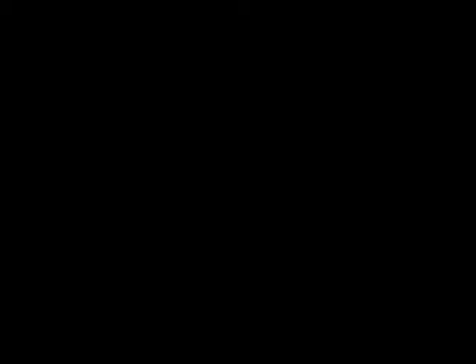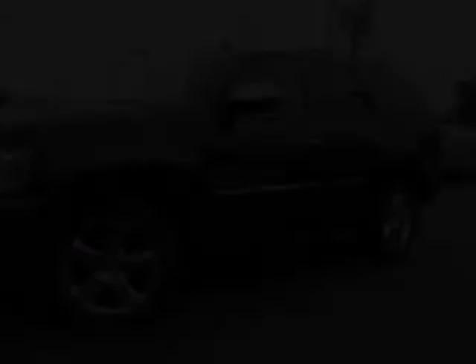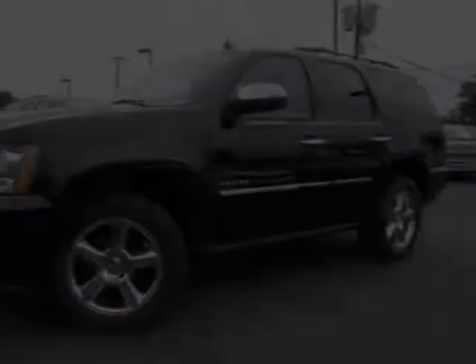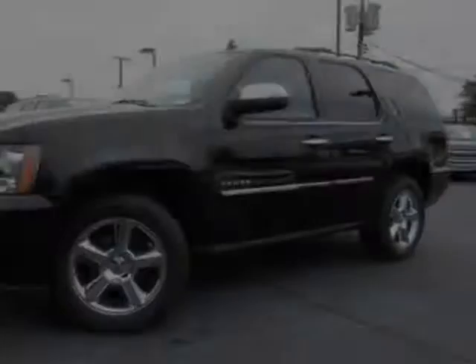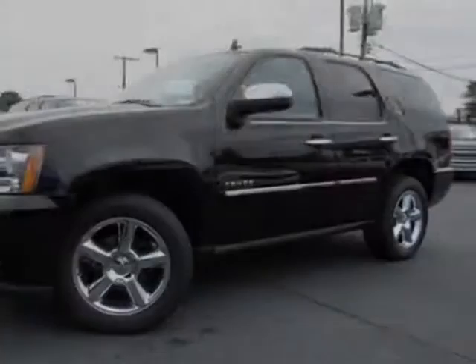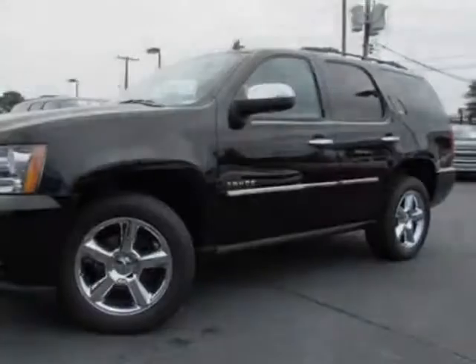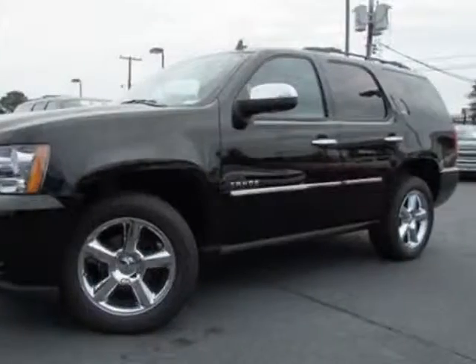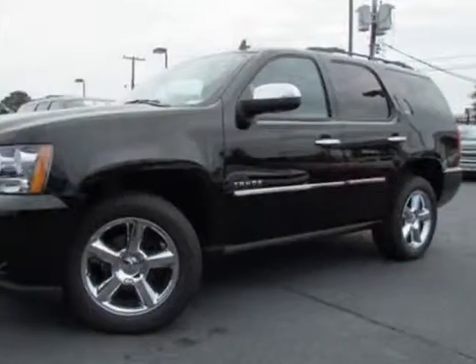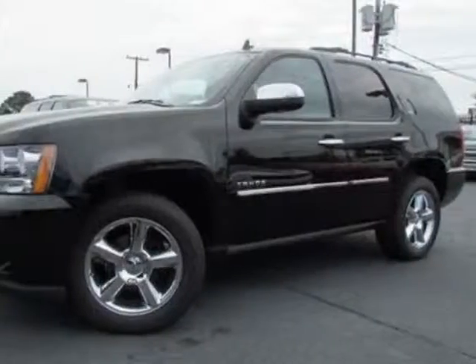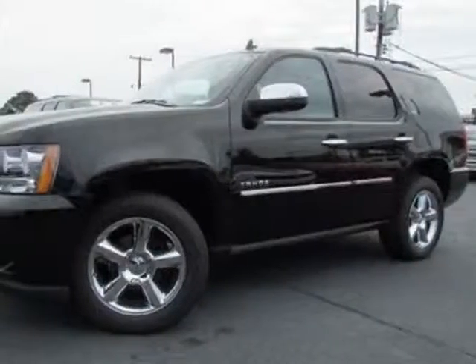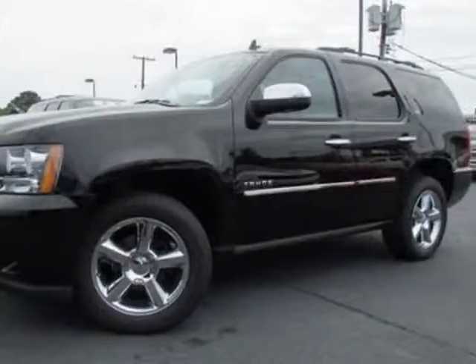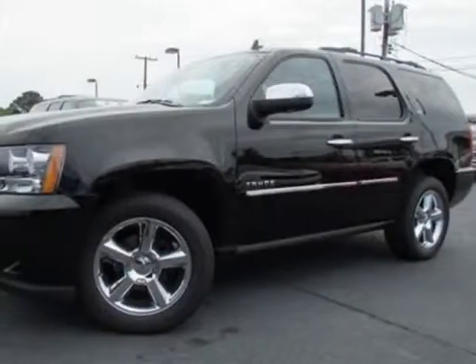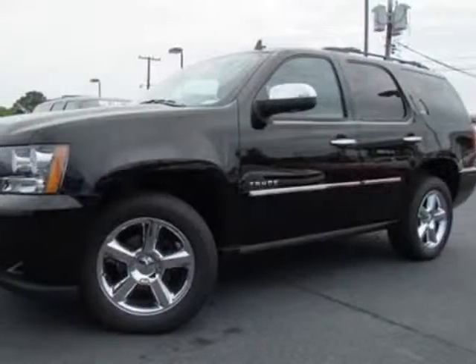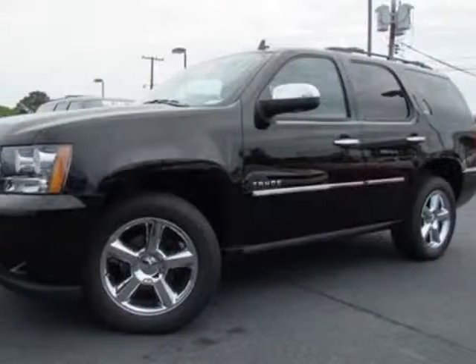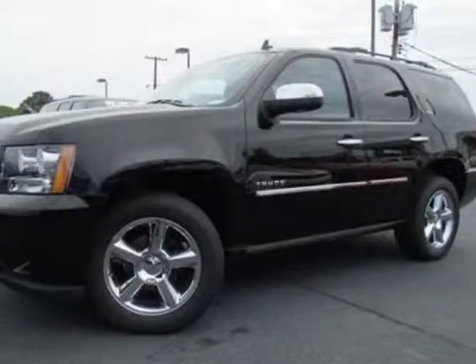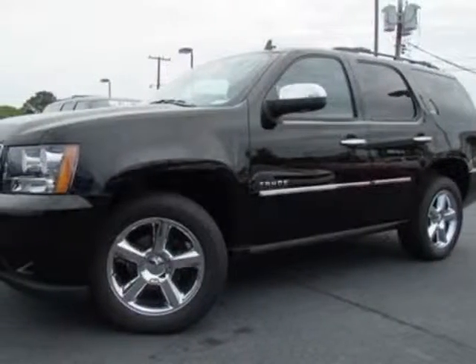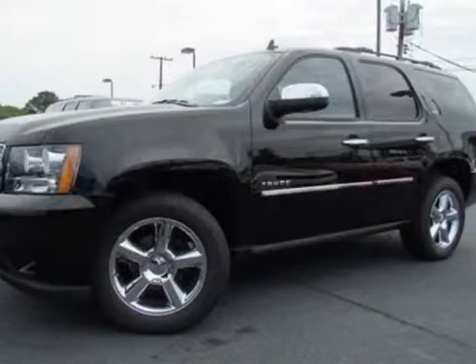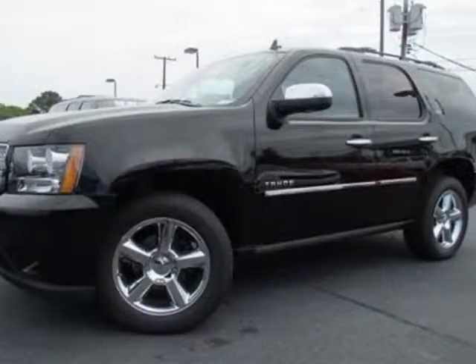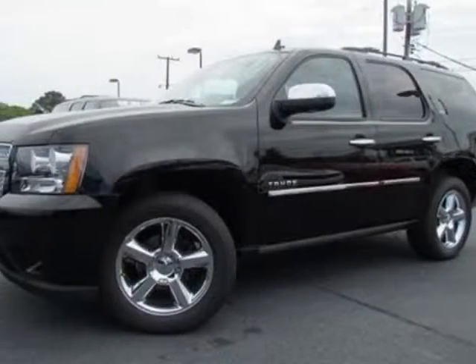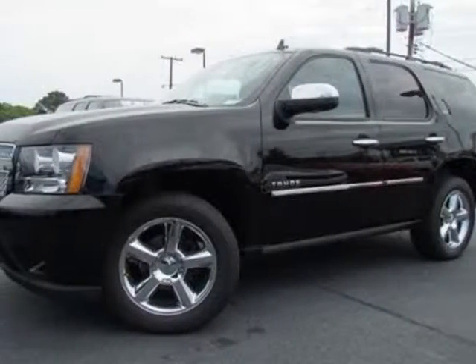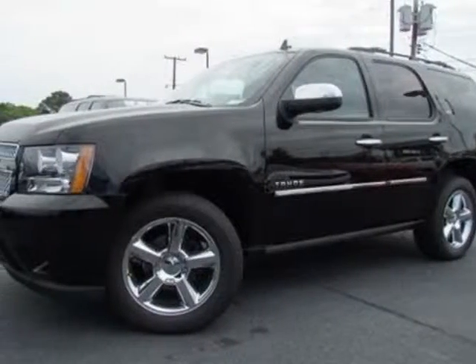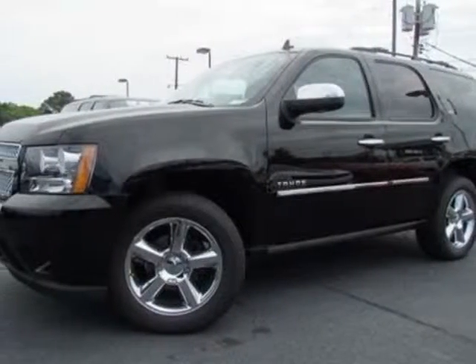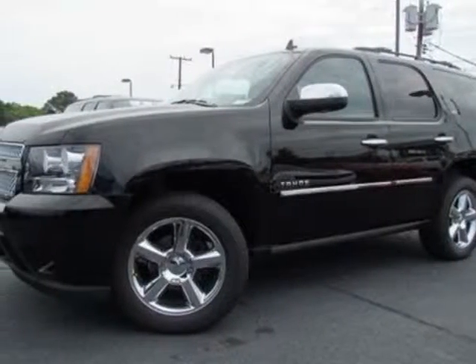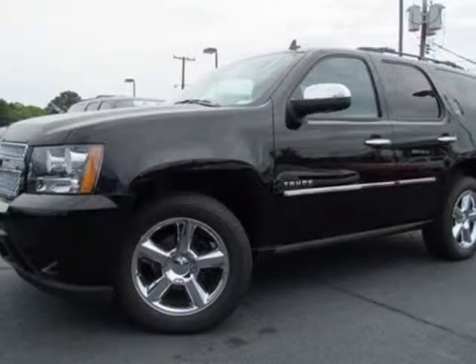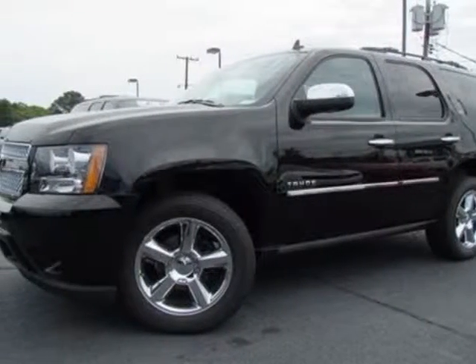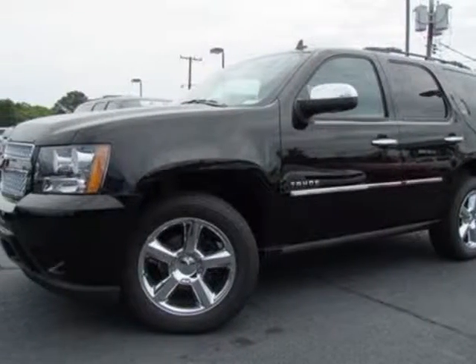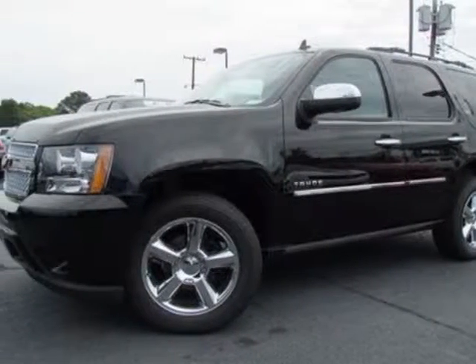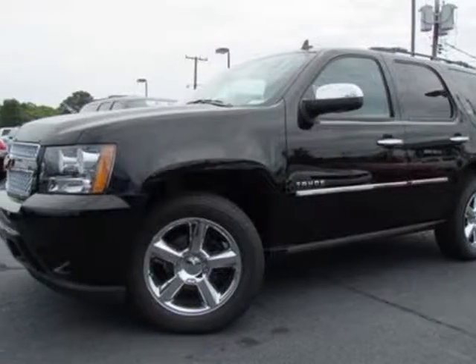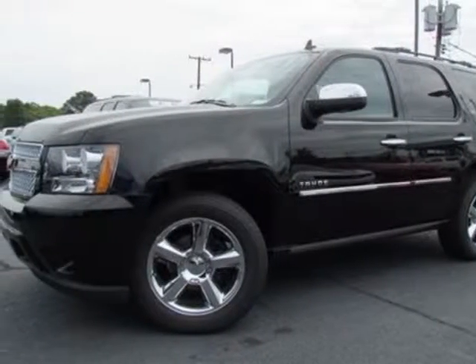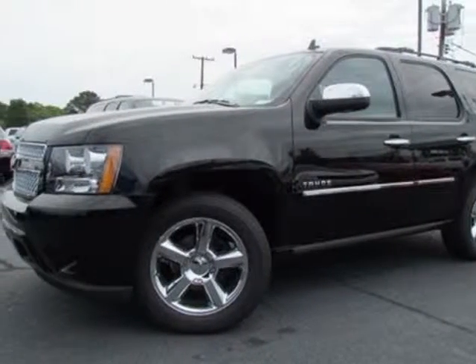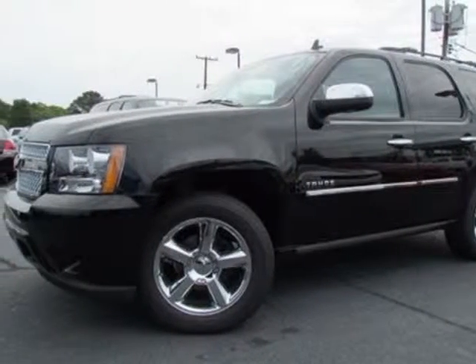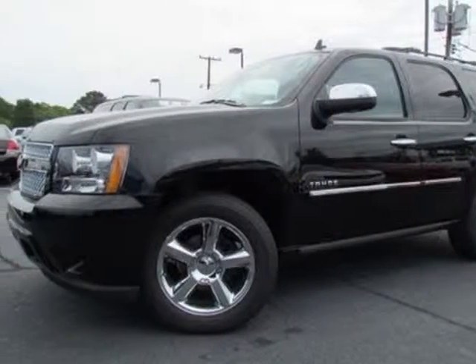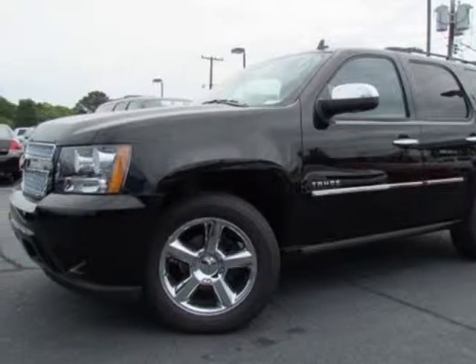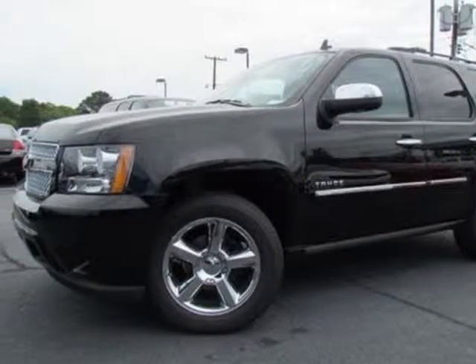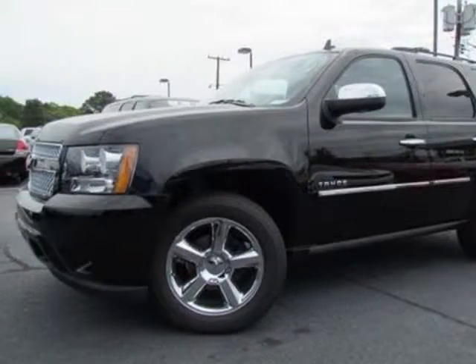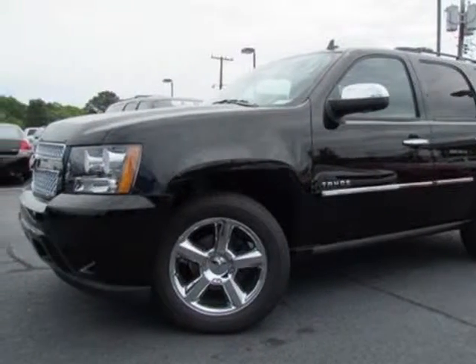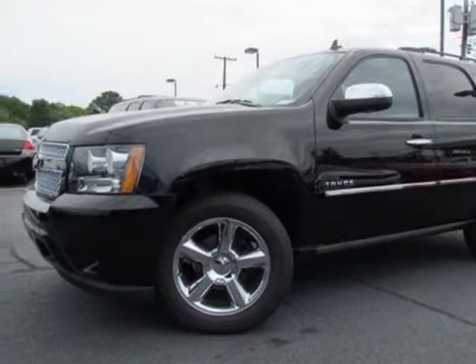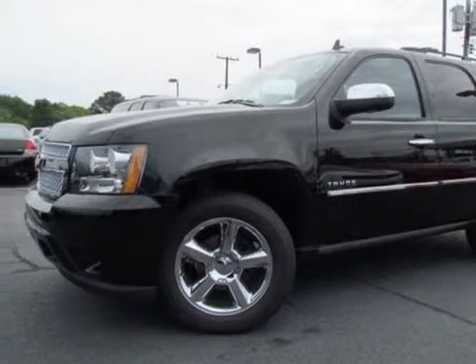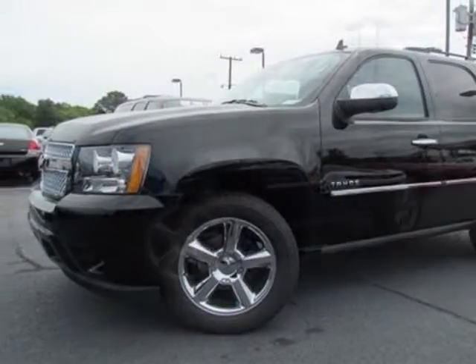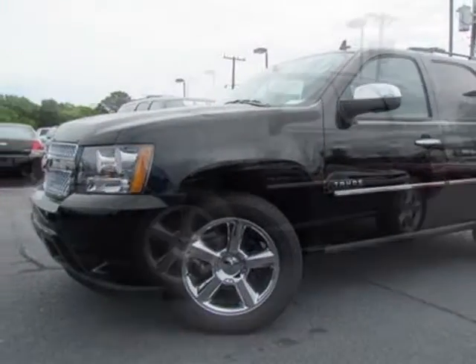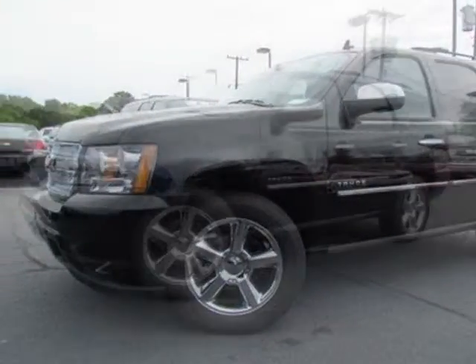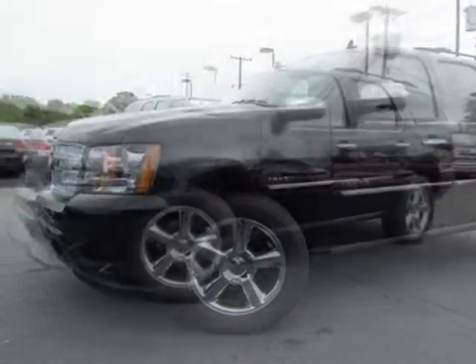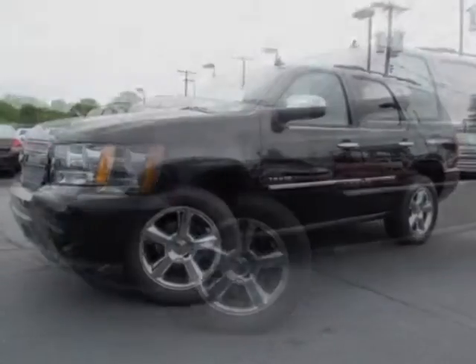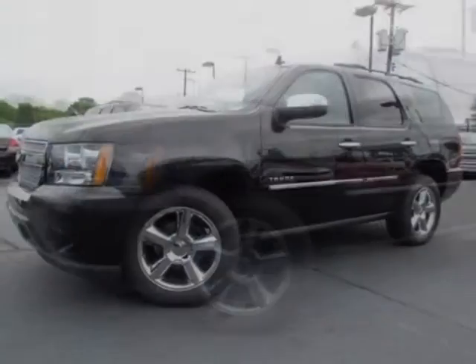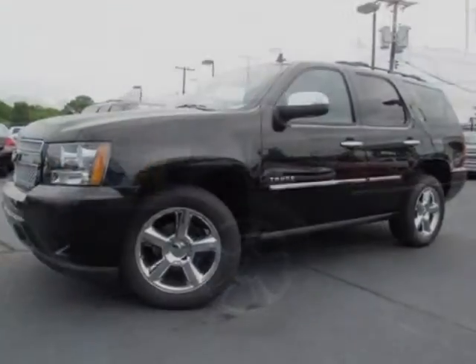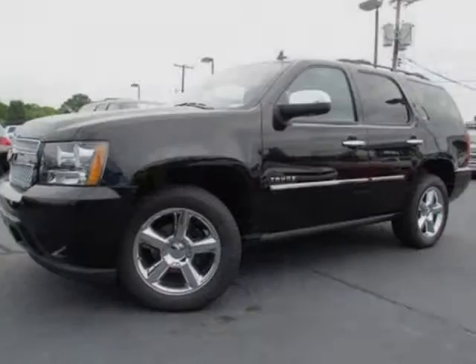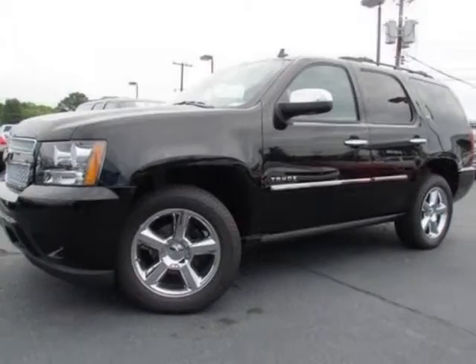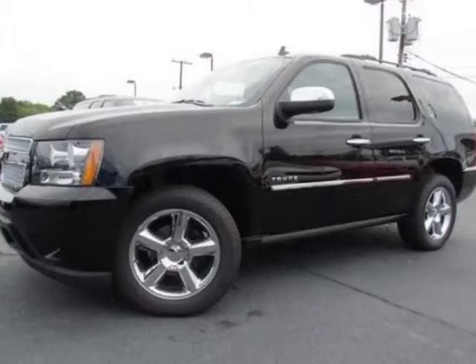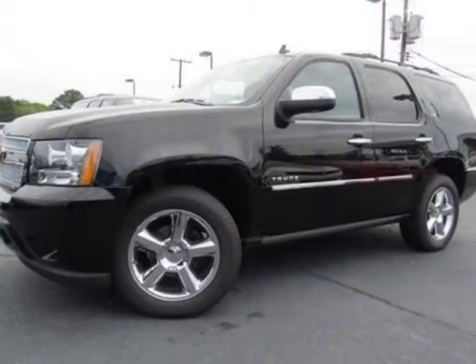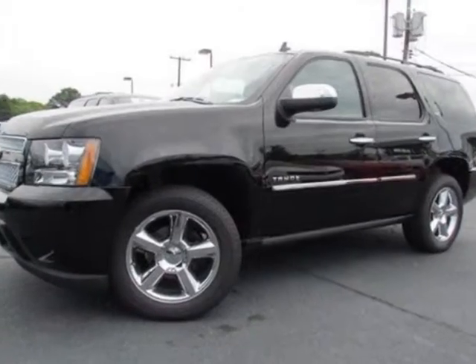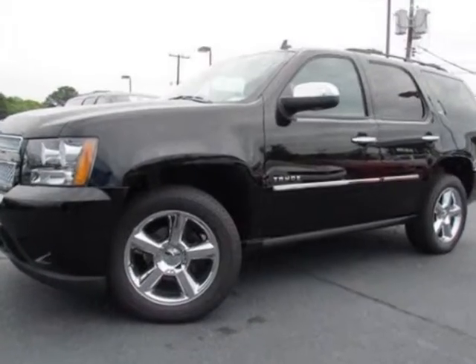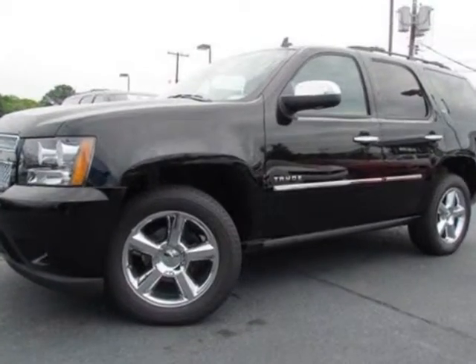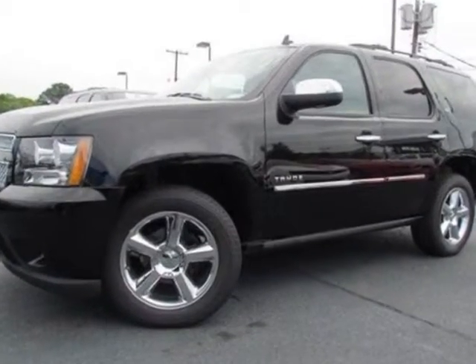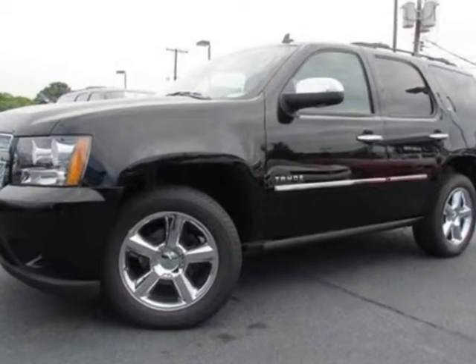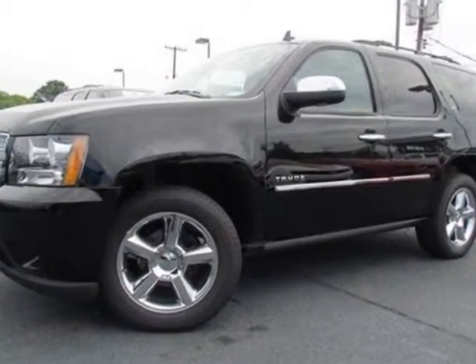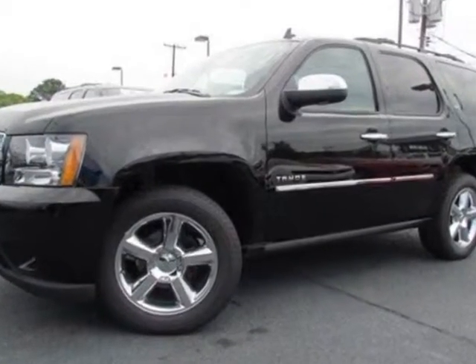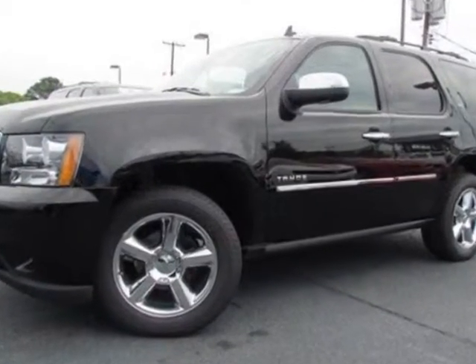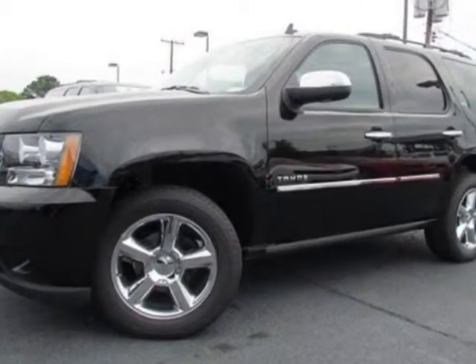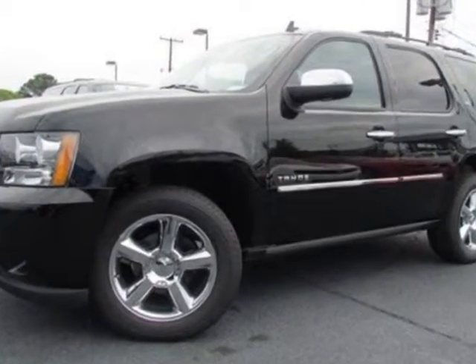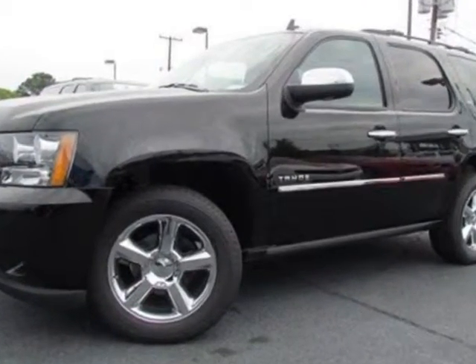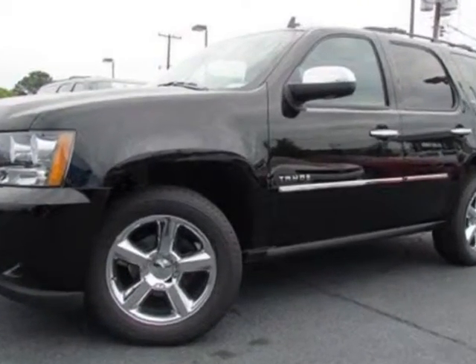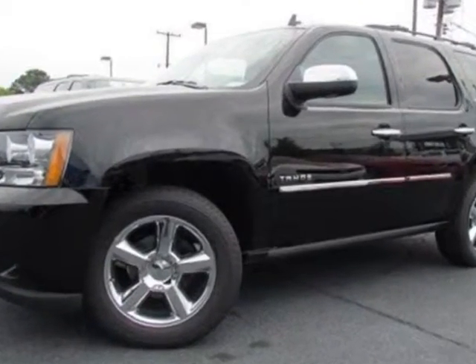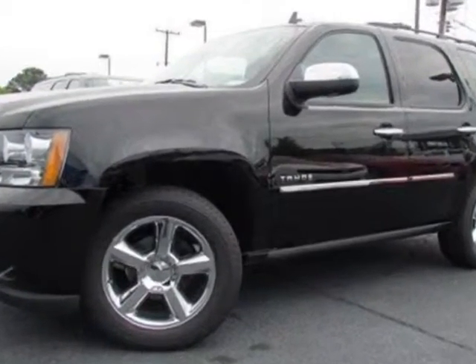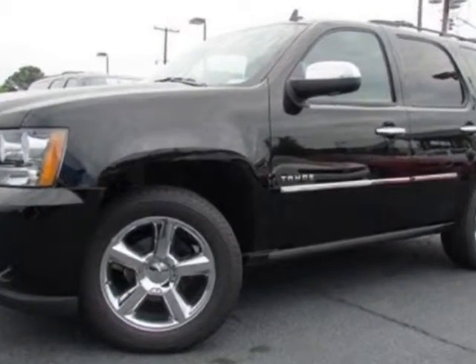Check out this new 2012 Chevrolet Tahoe. For your protection, this vehicle has a full factory warranty.